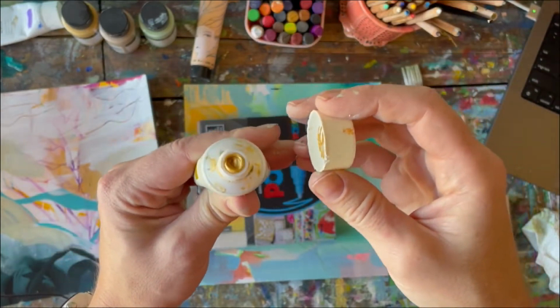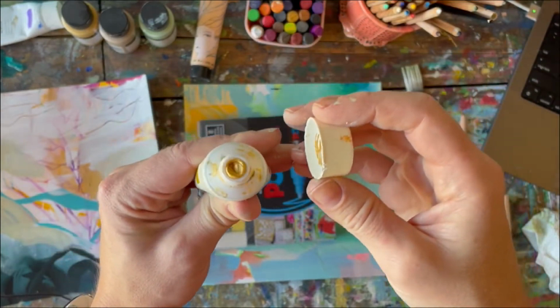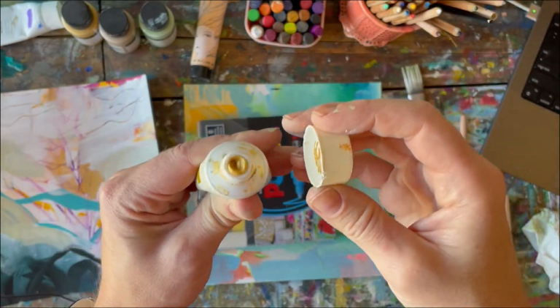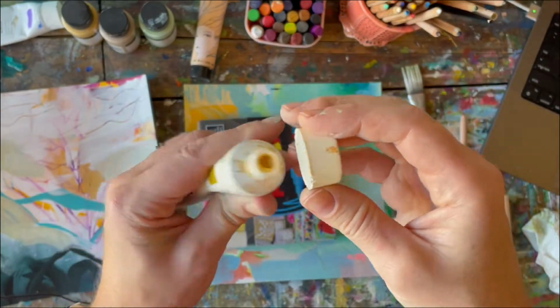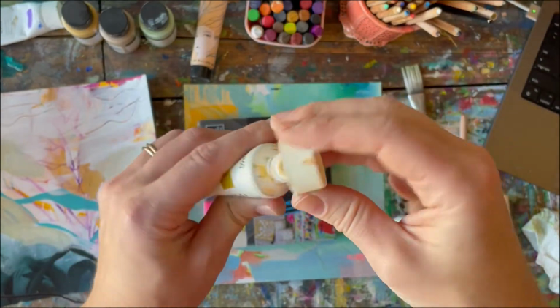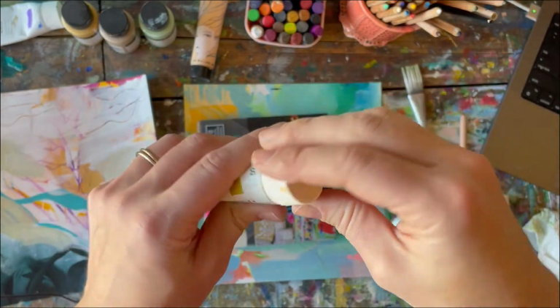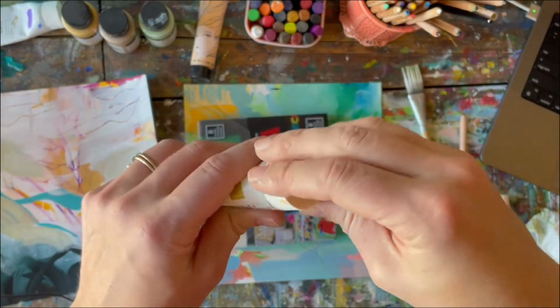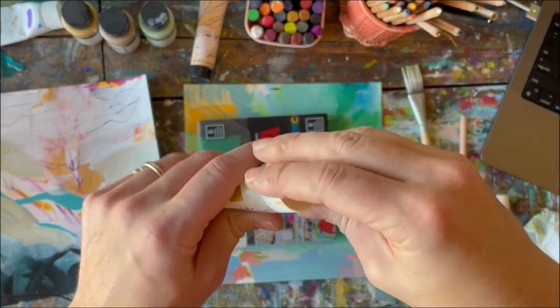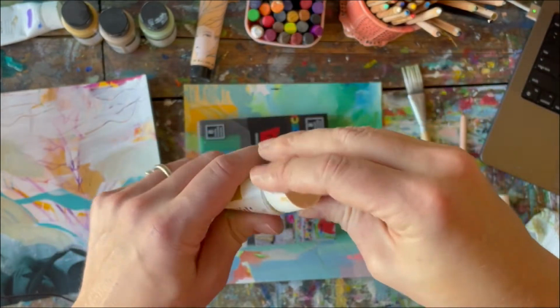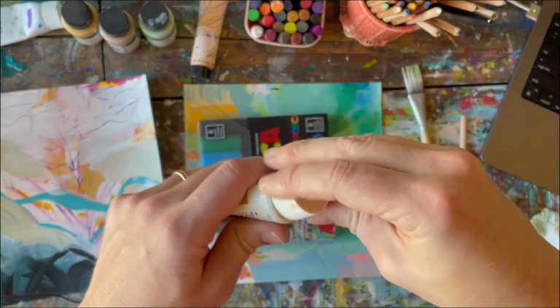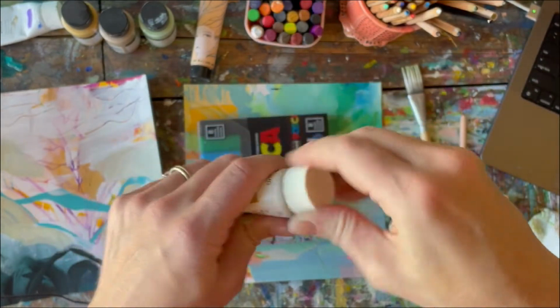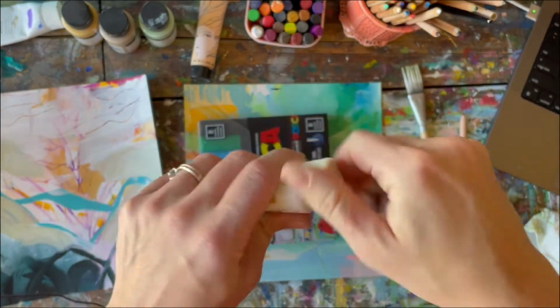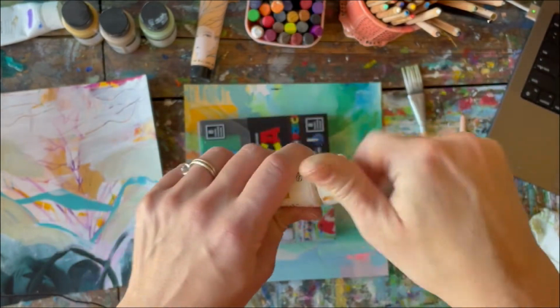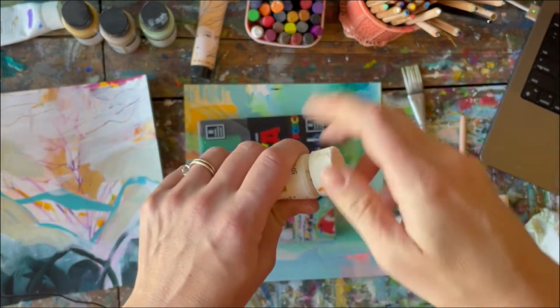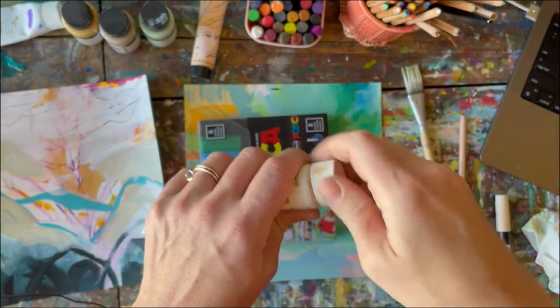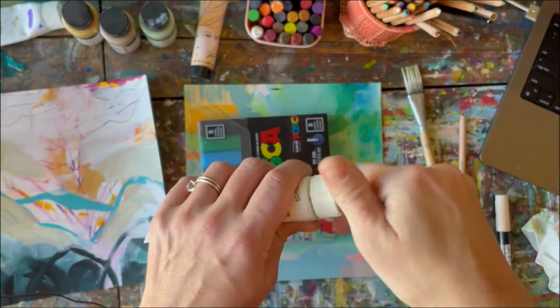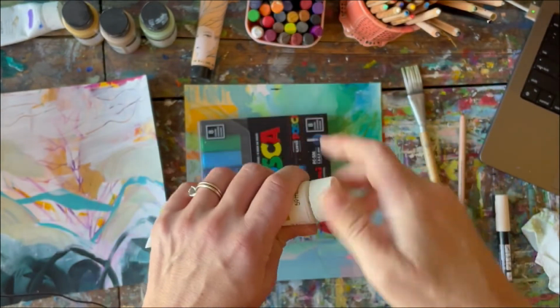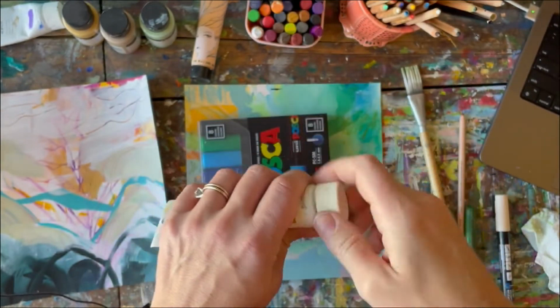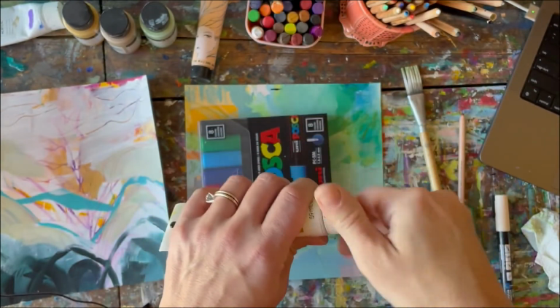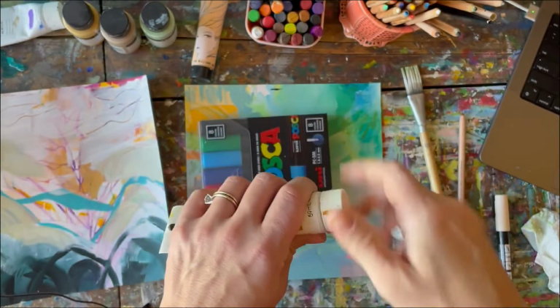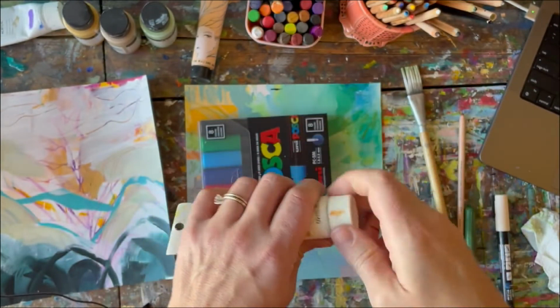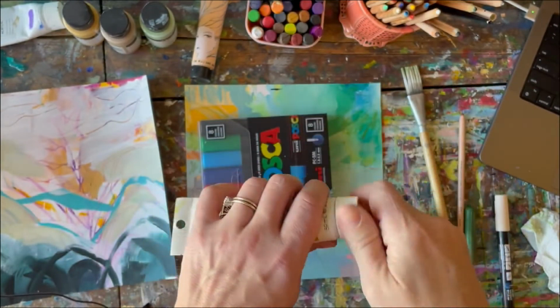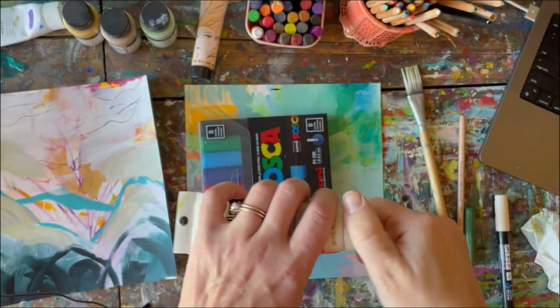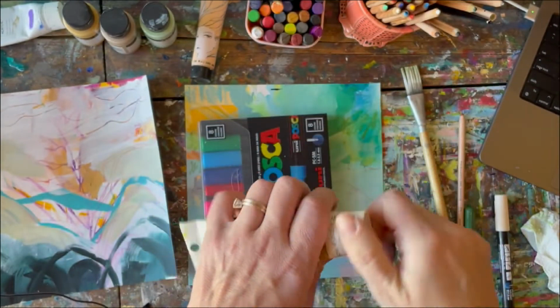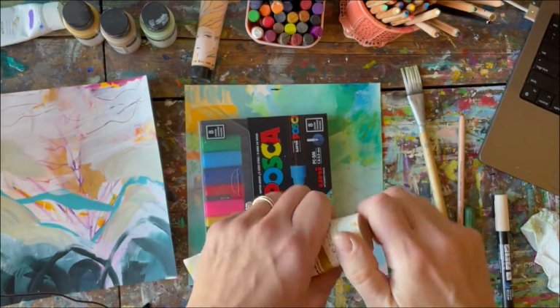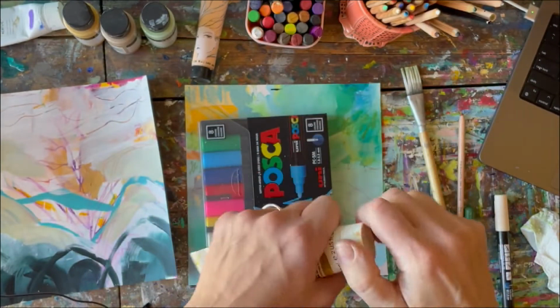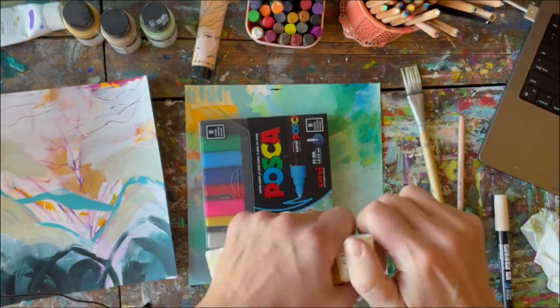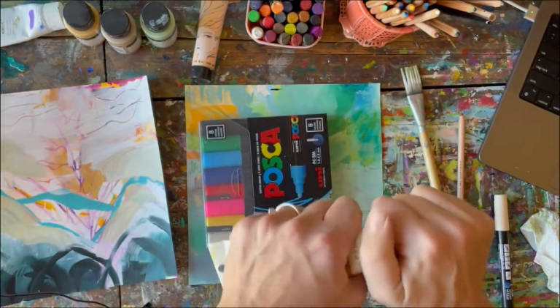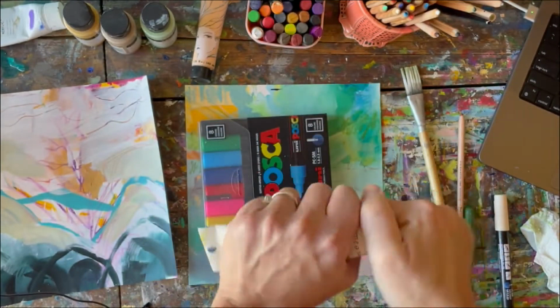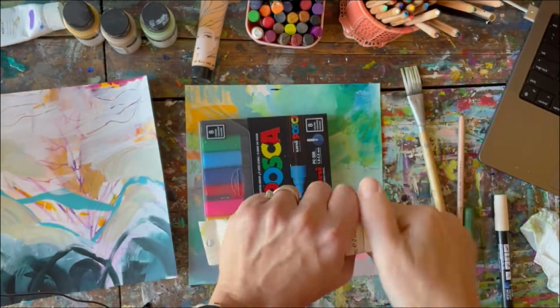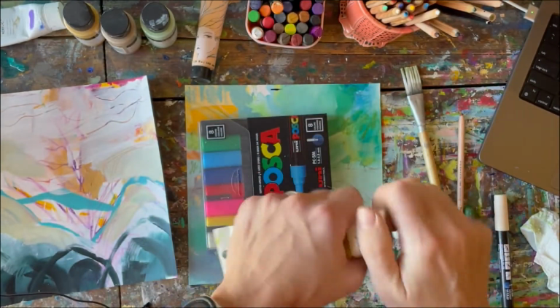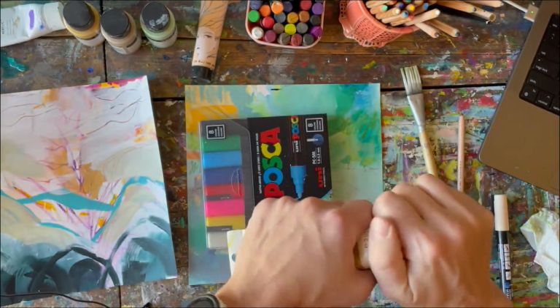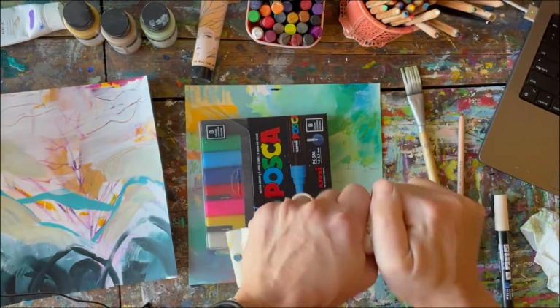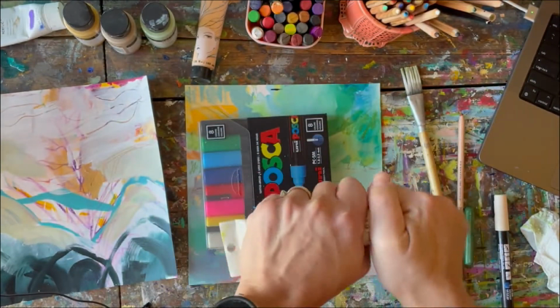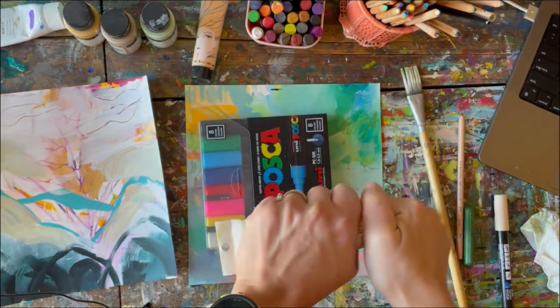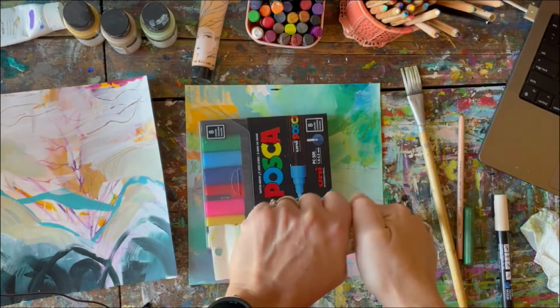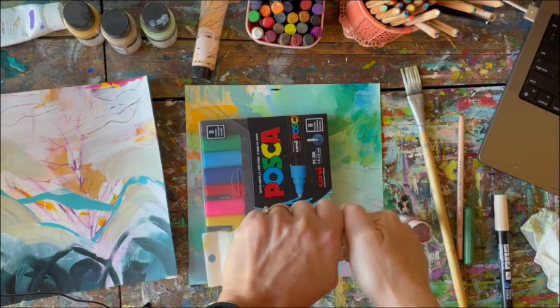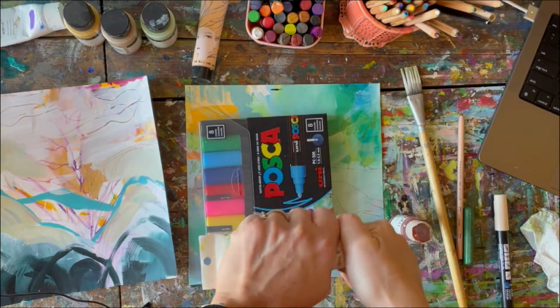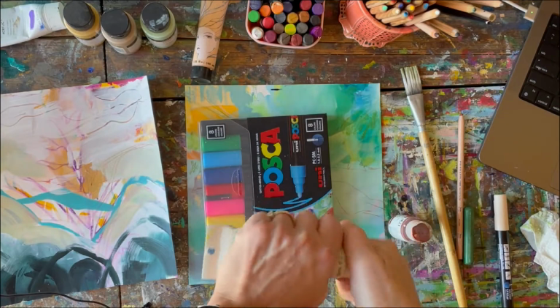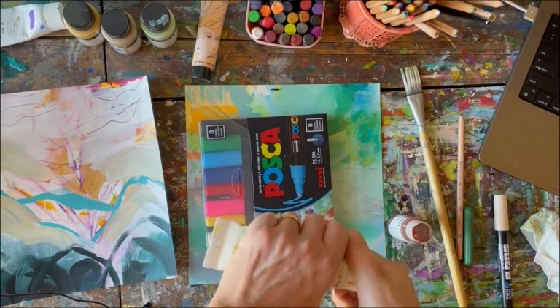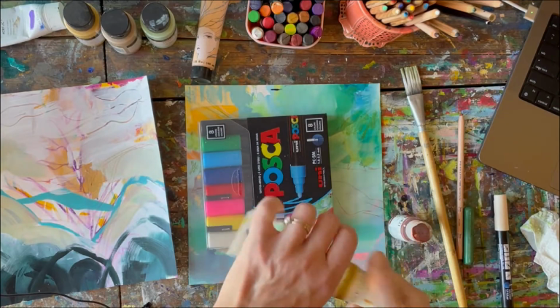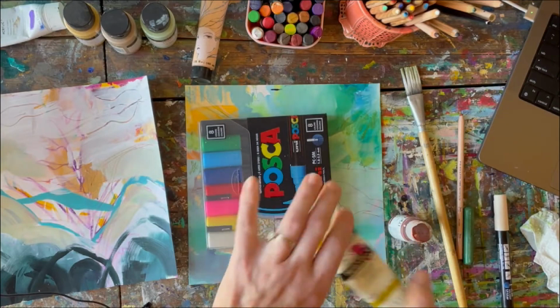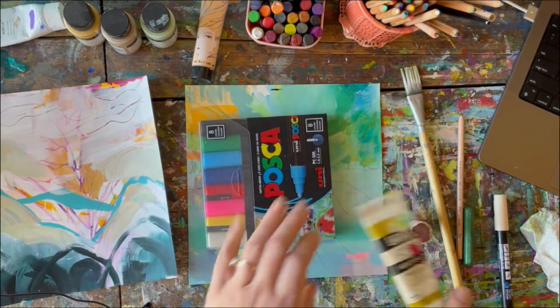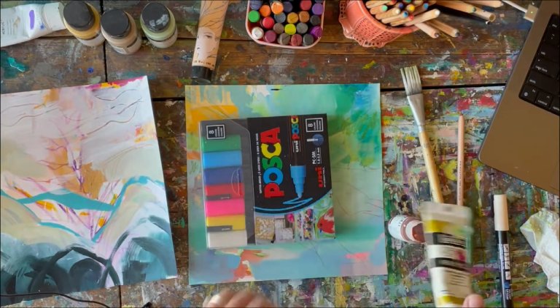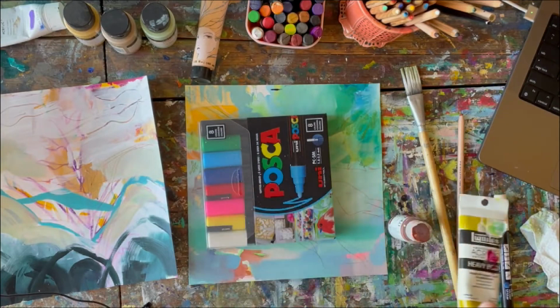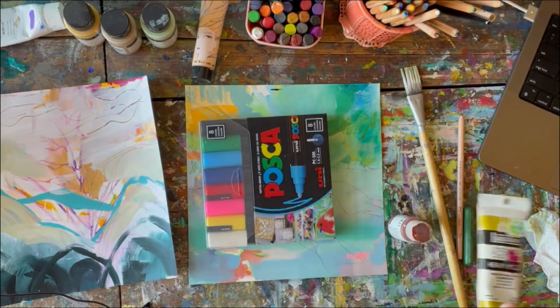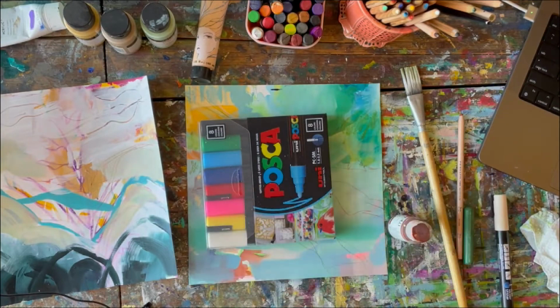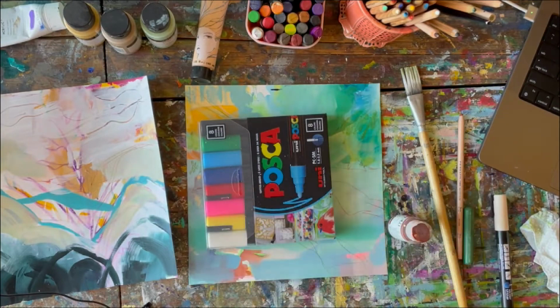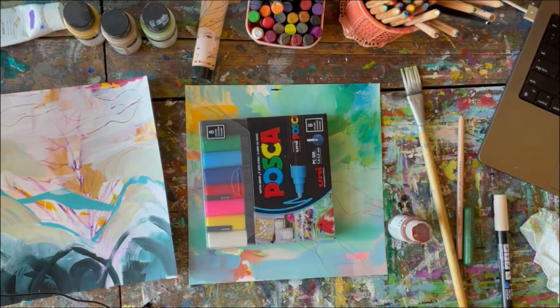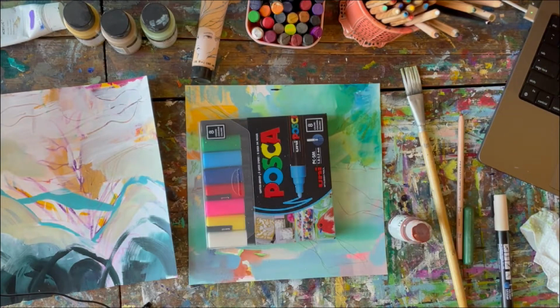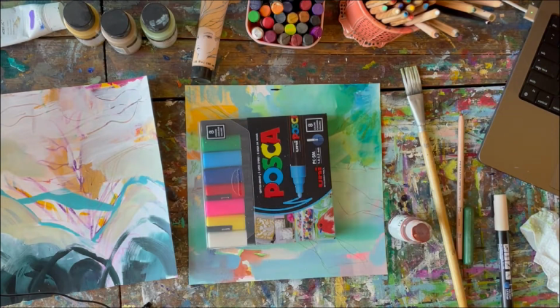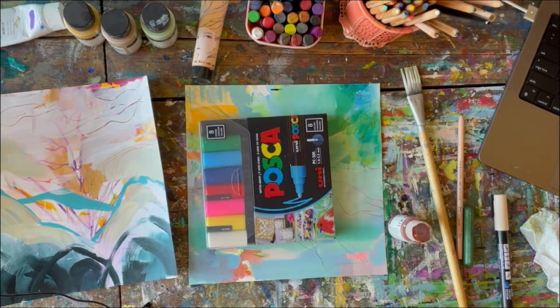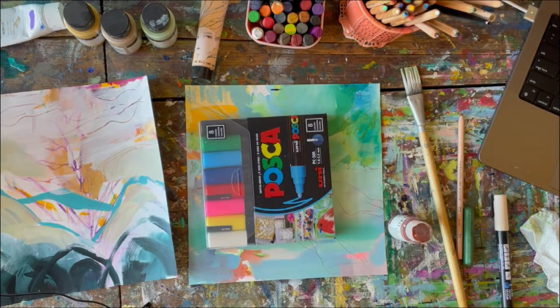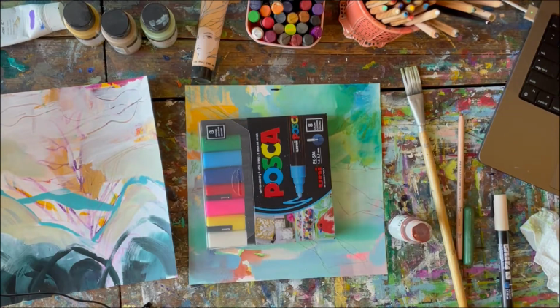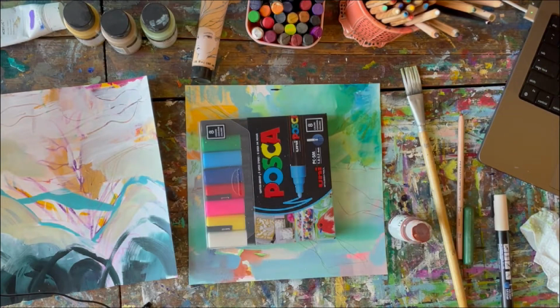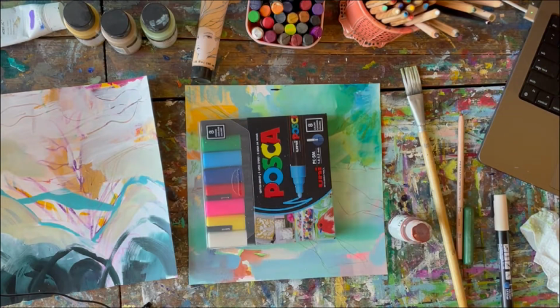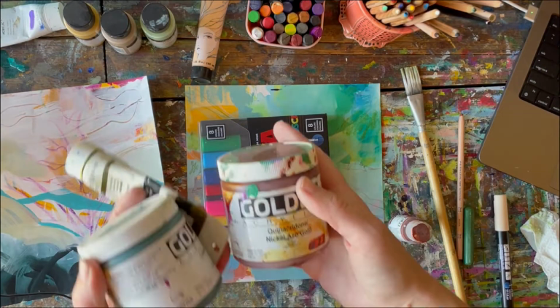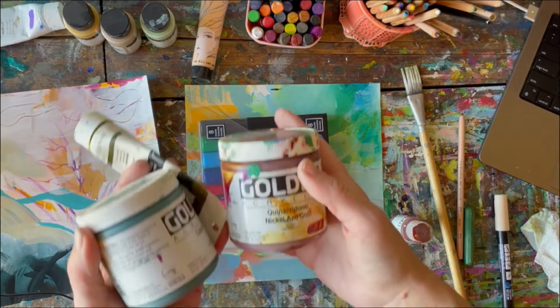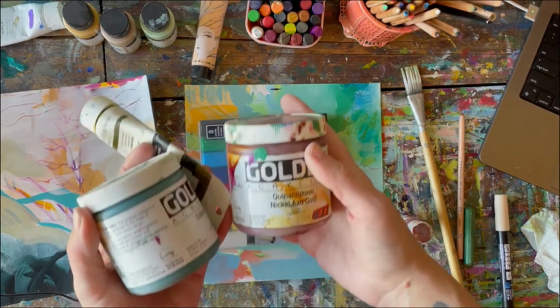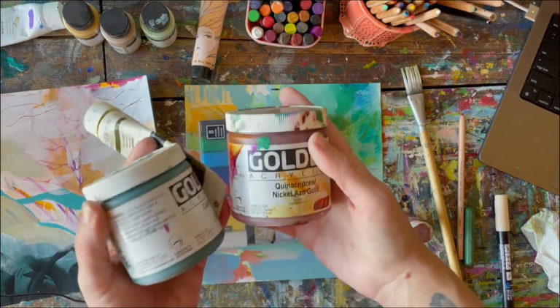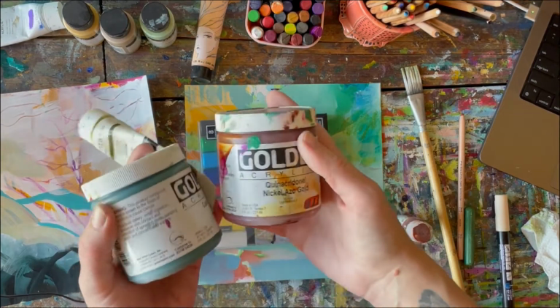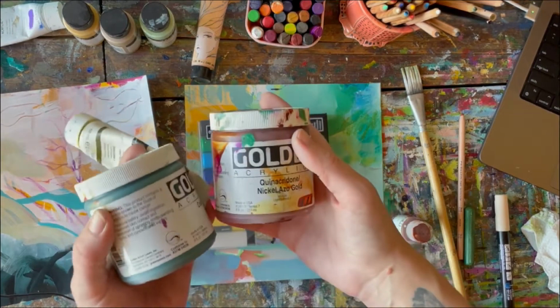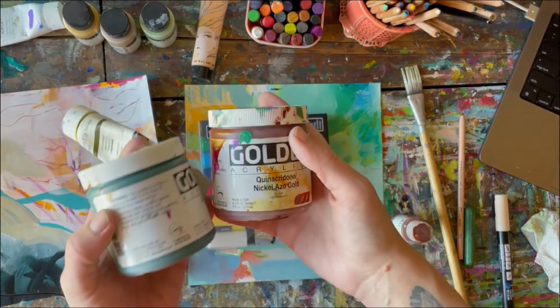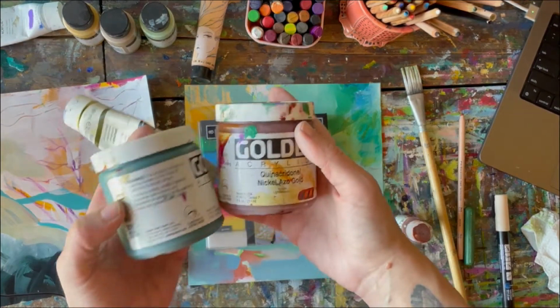That's literally gold — that's not the paint color I thought I was grabbing. Stay calm, everybody. I found more.